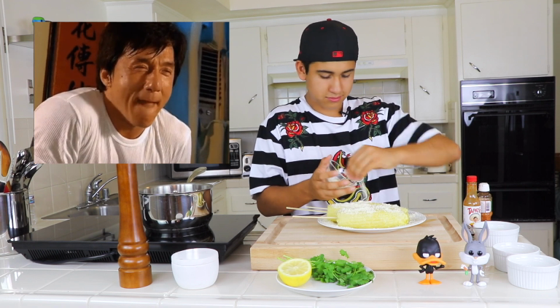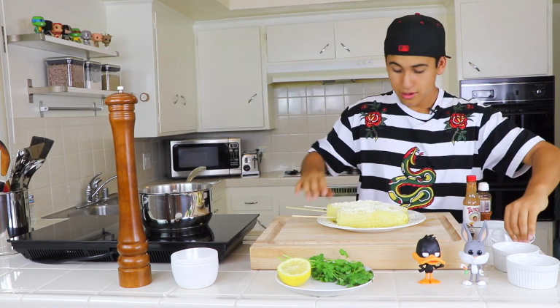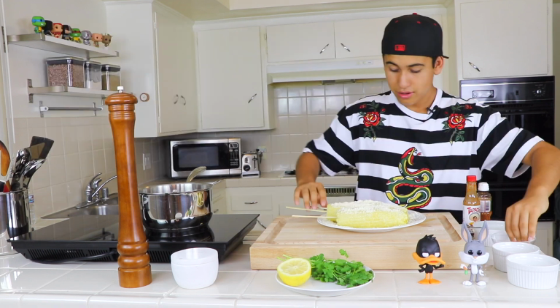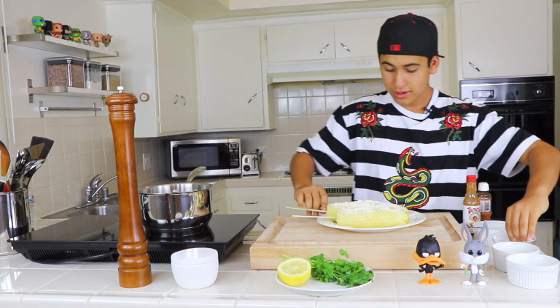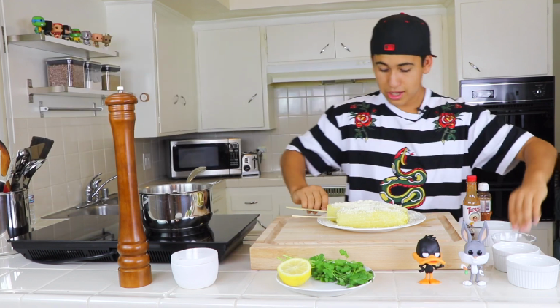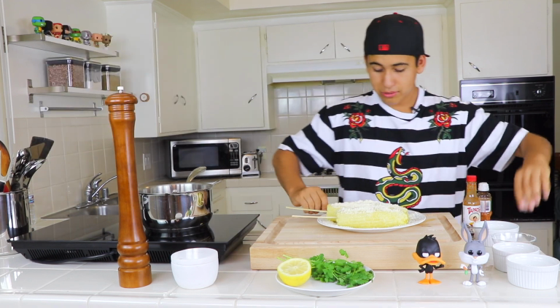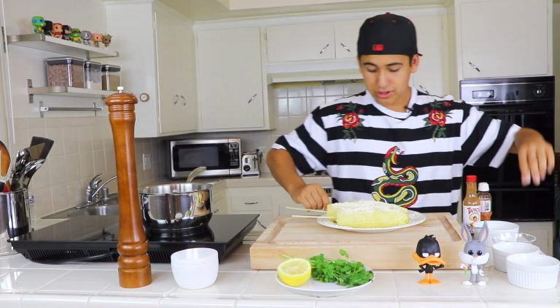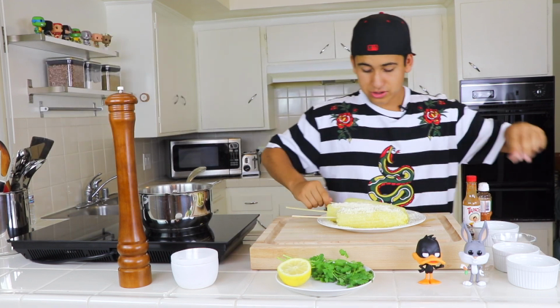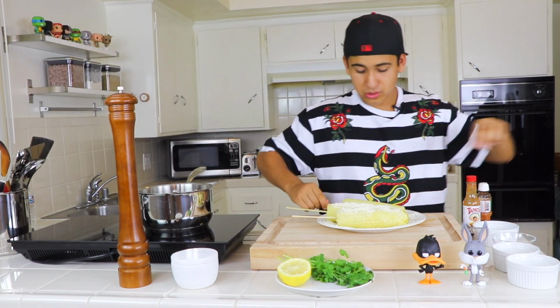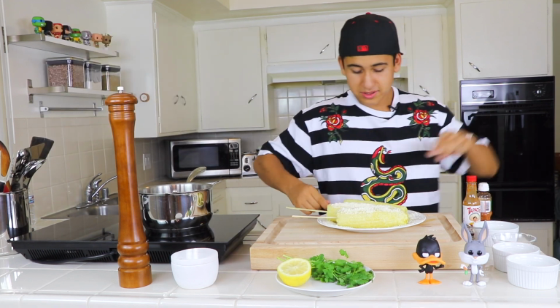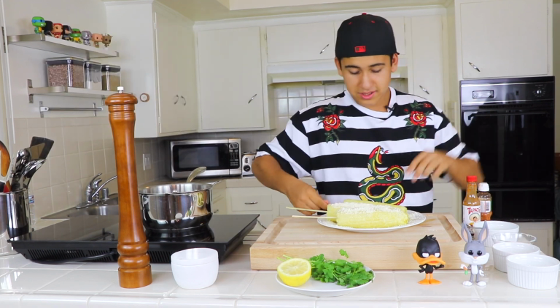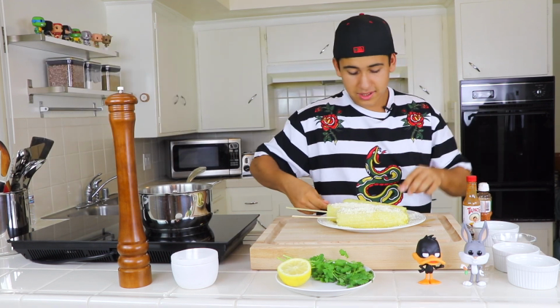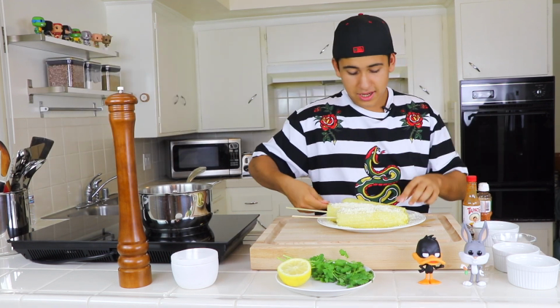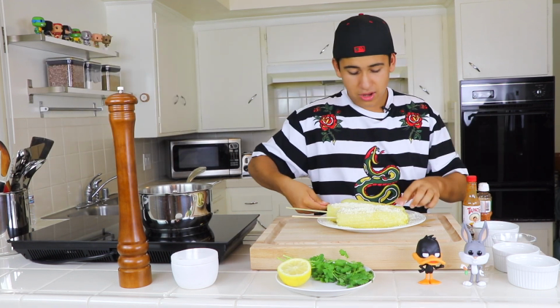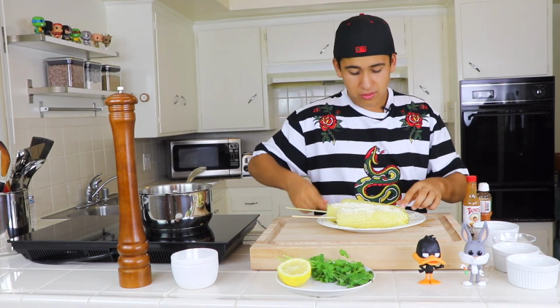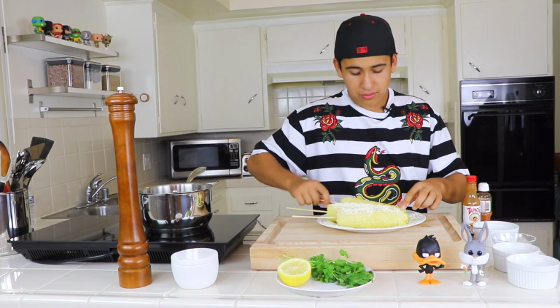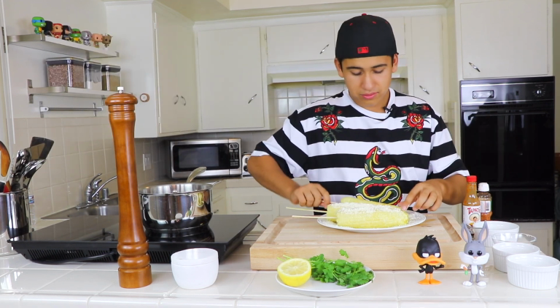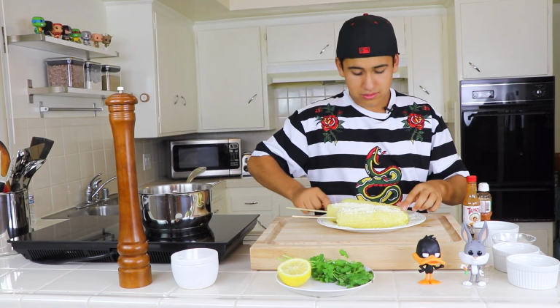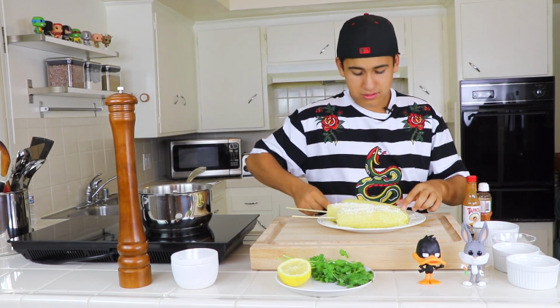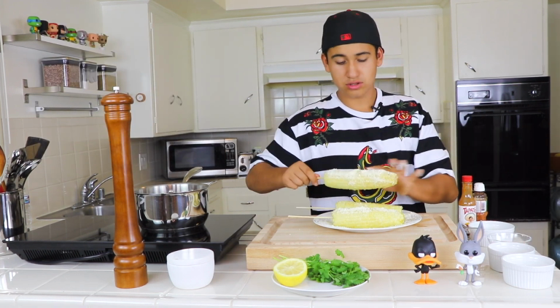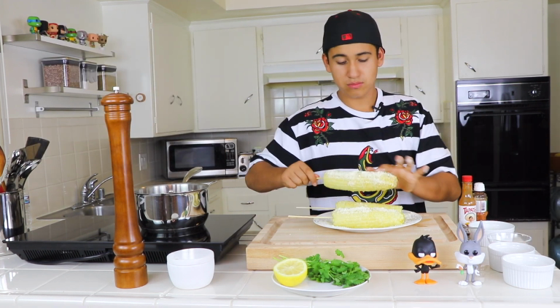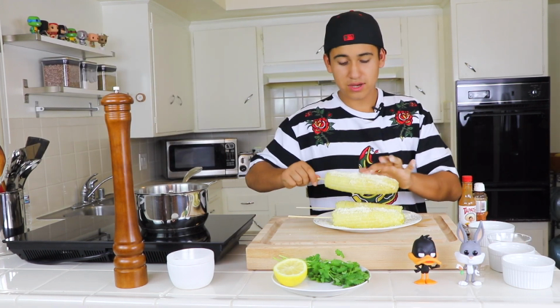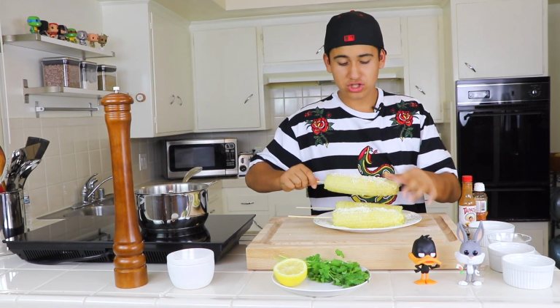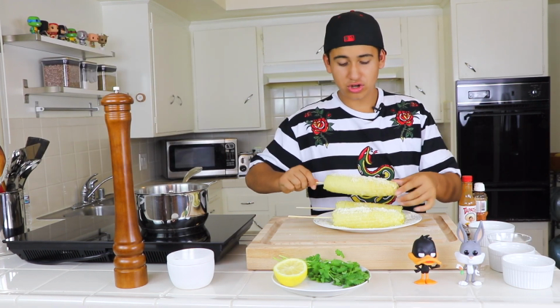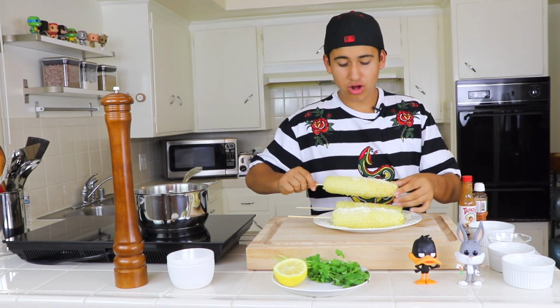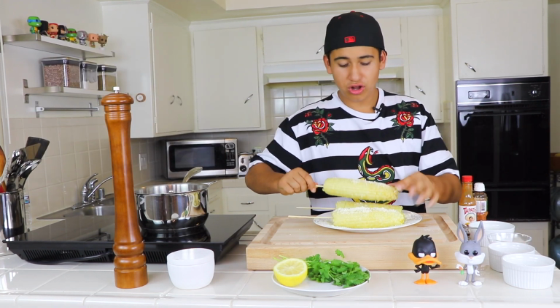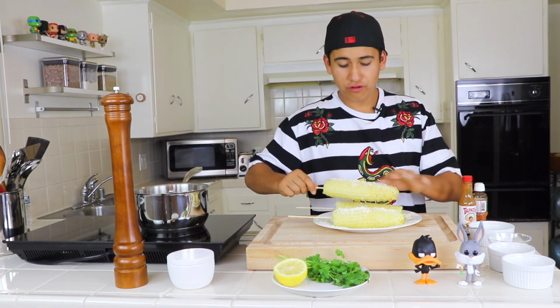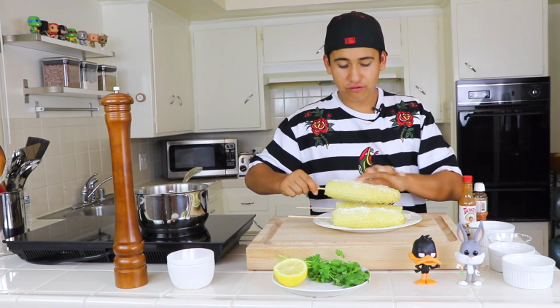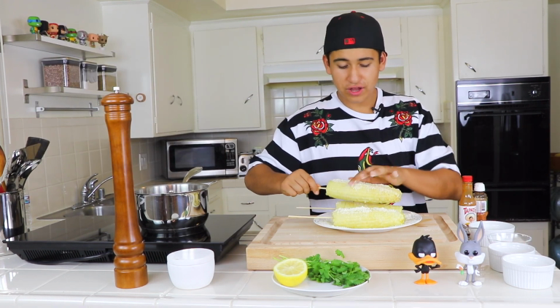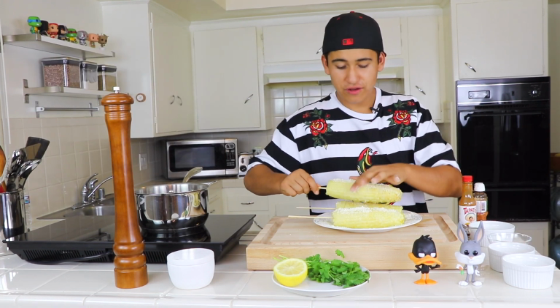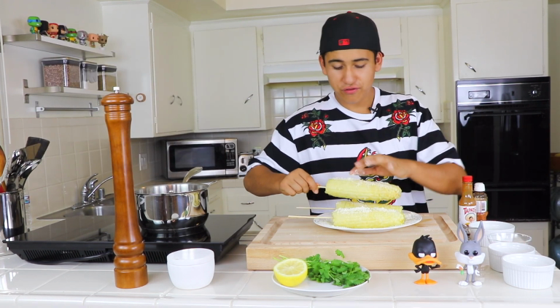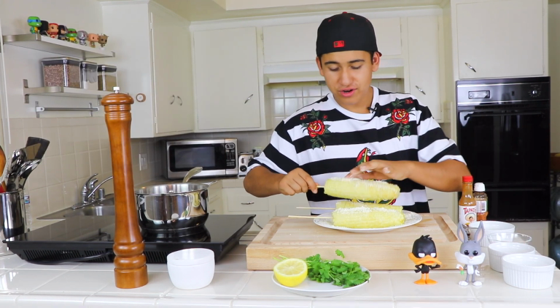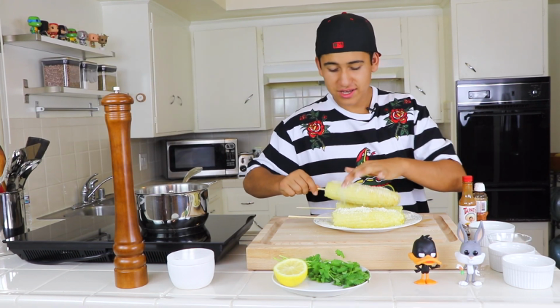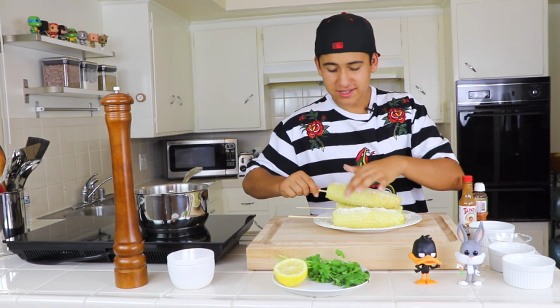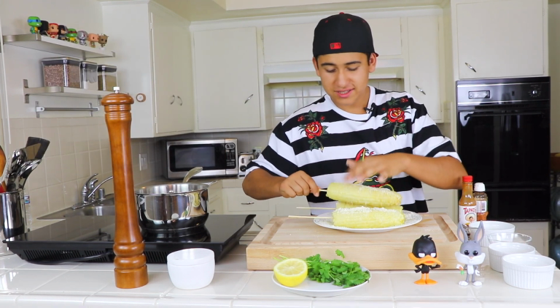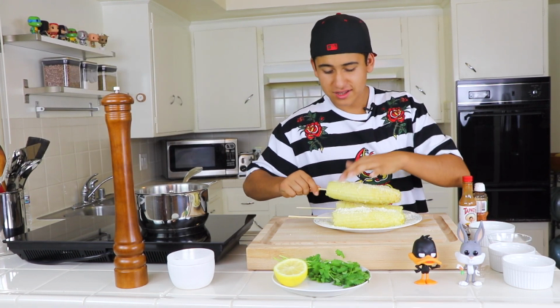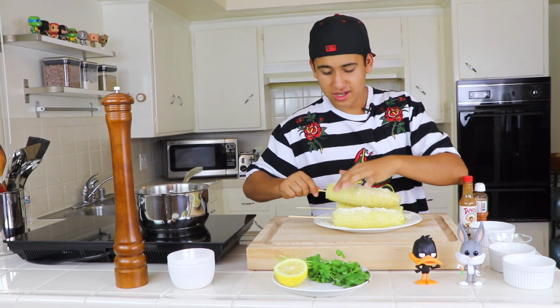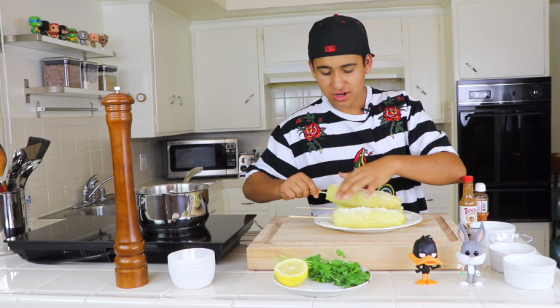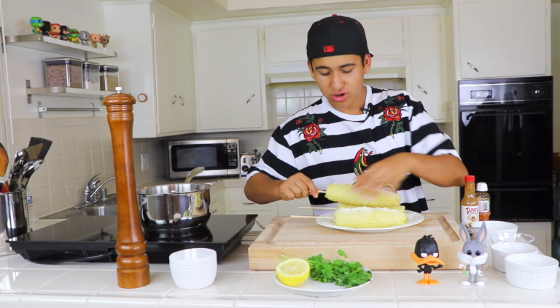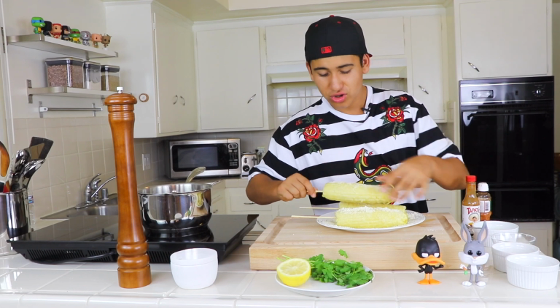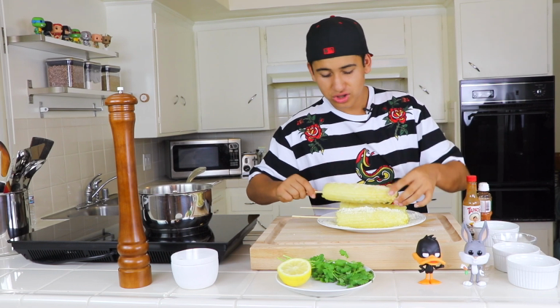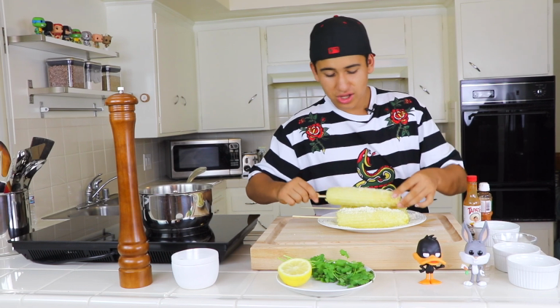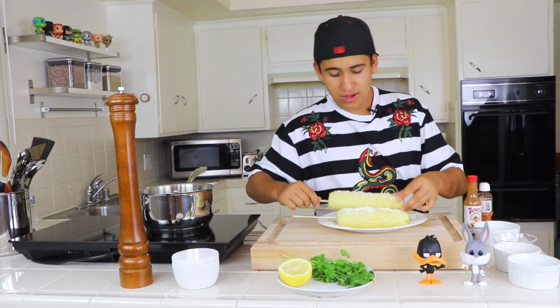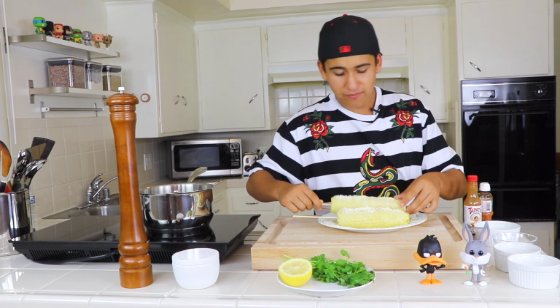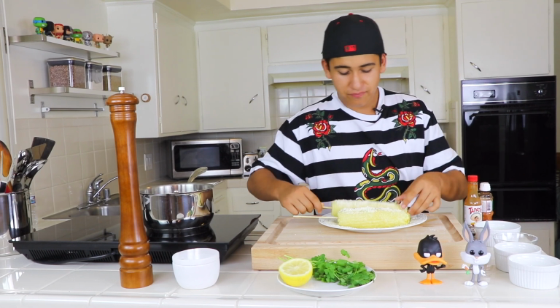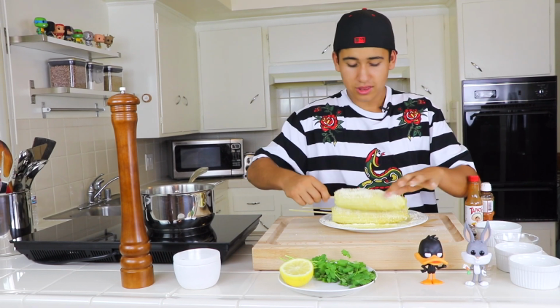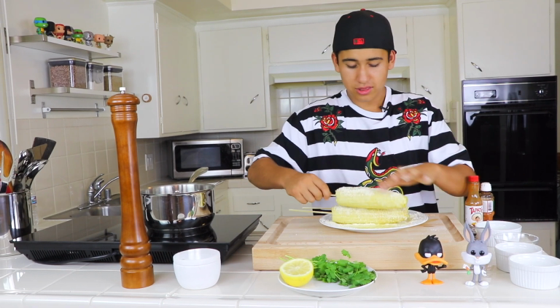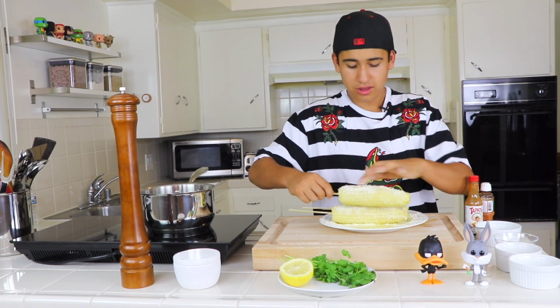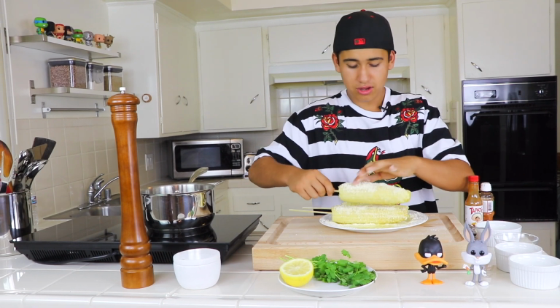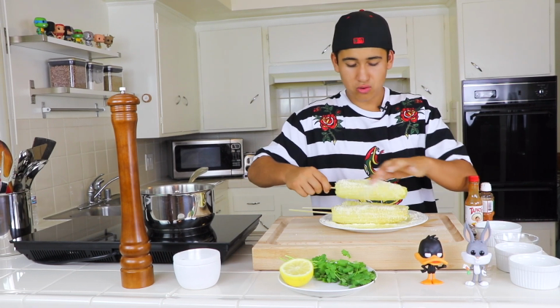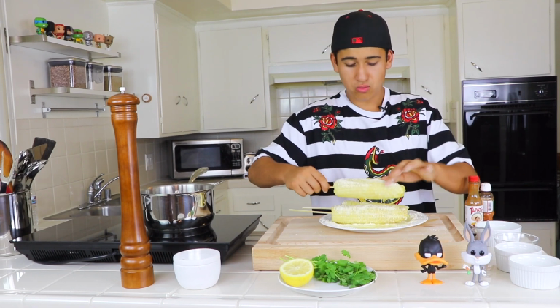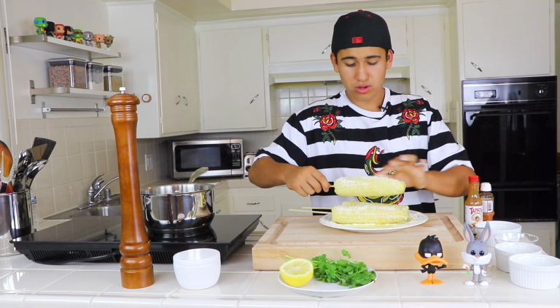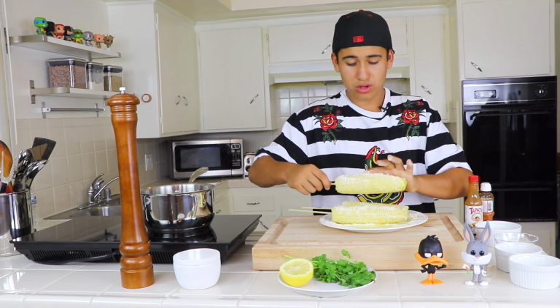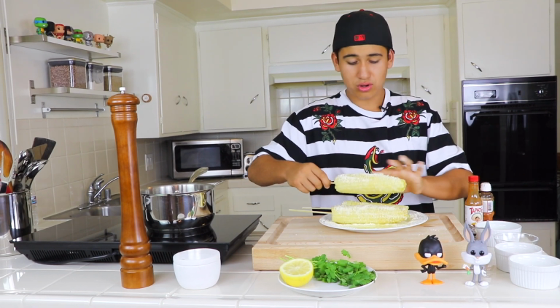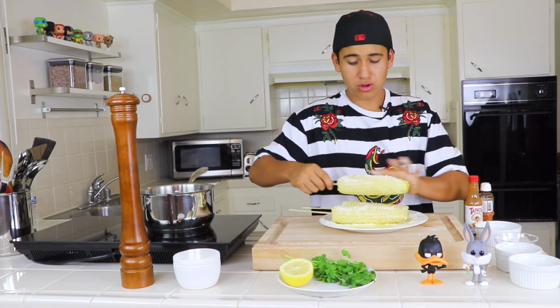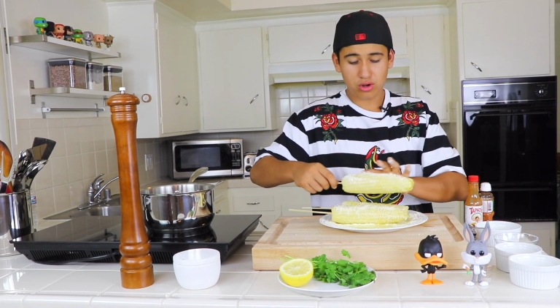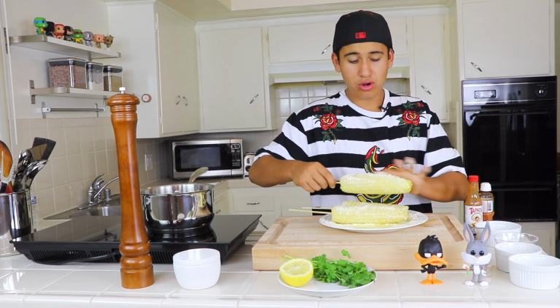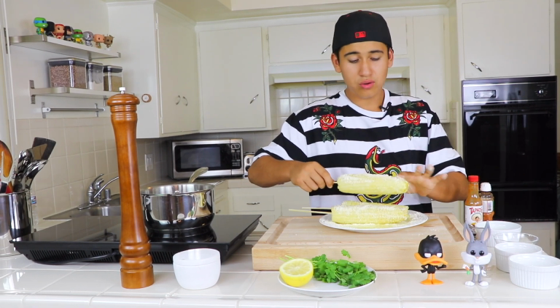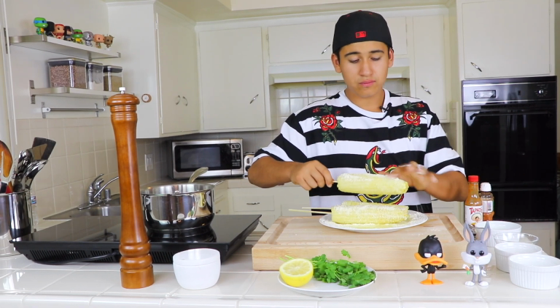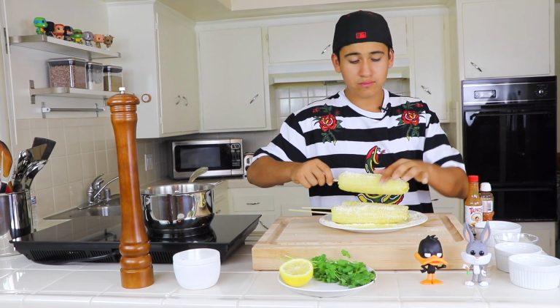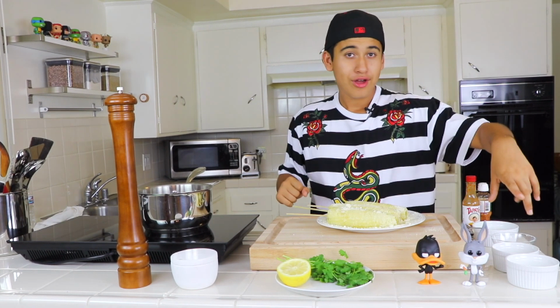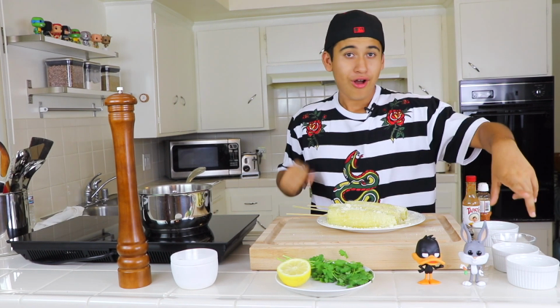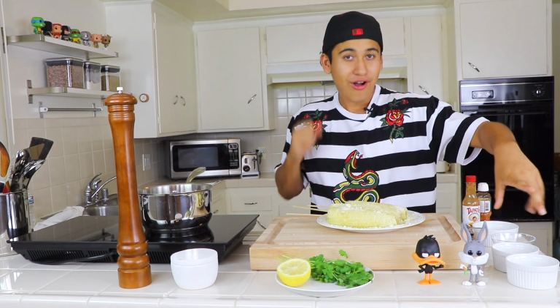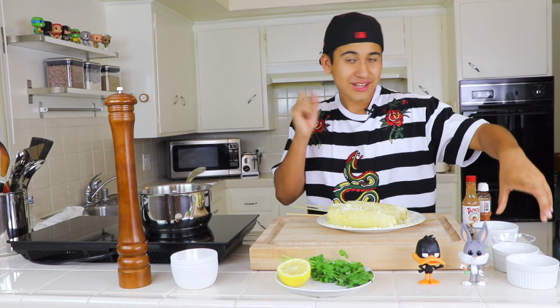Then we're gonna get our parmesan cheese. We're gonna twist it now so make sure all the flavor is in the elote.